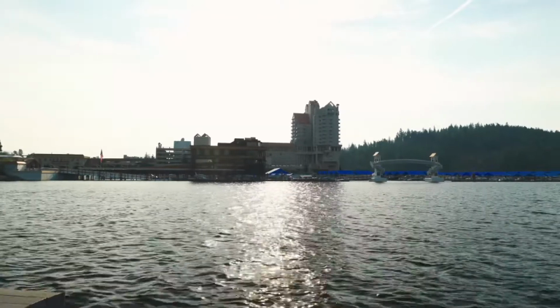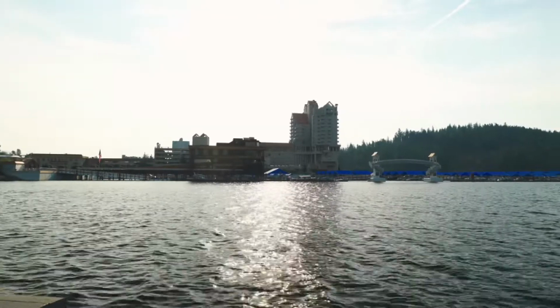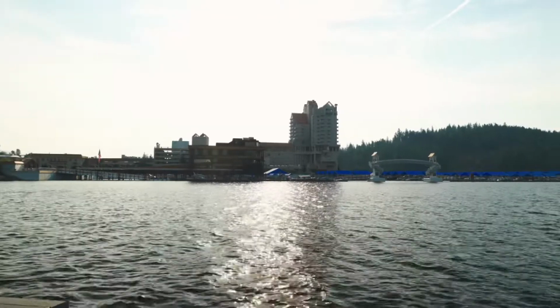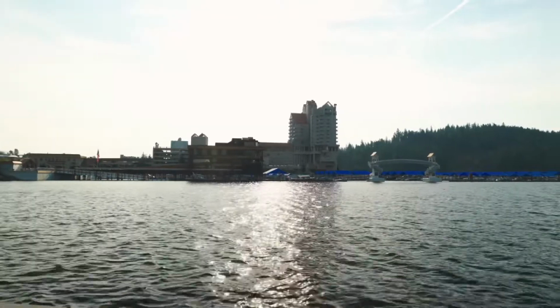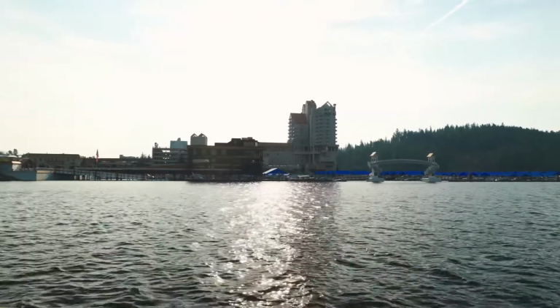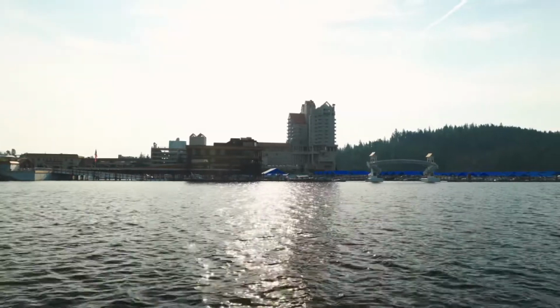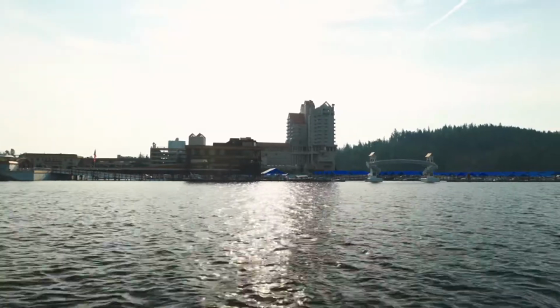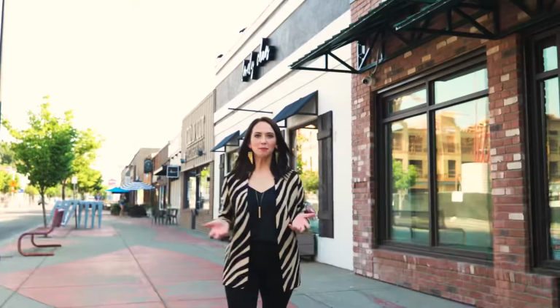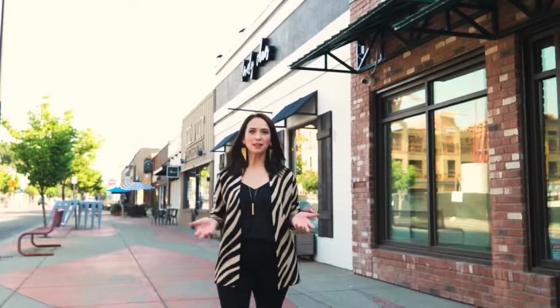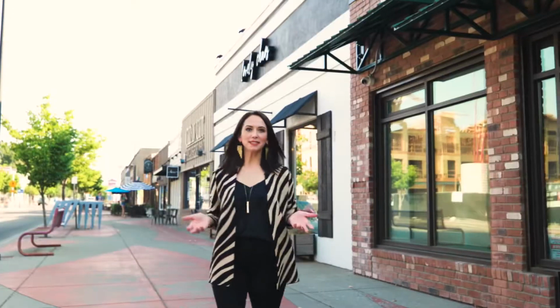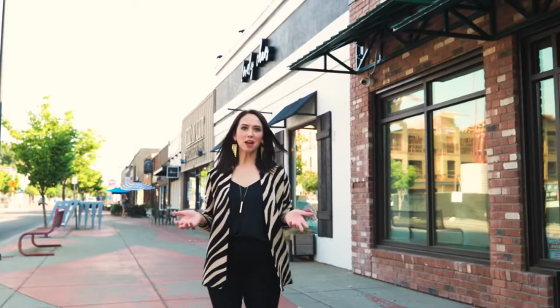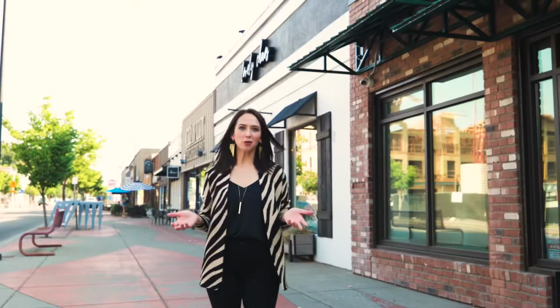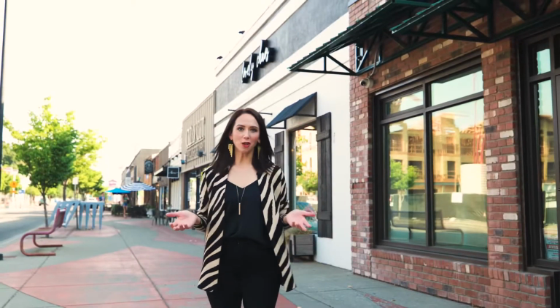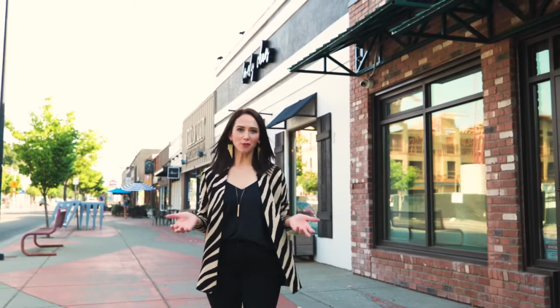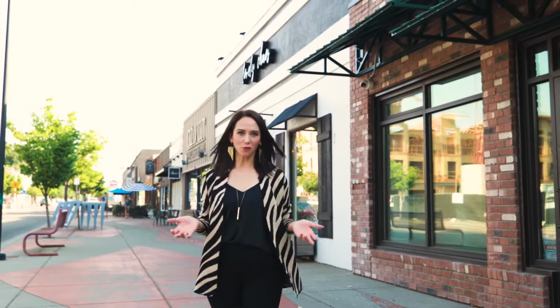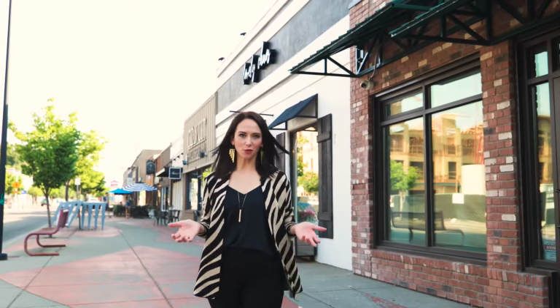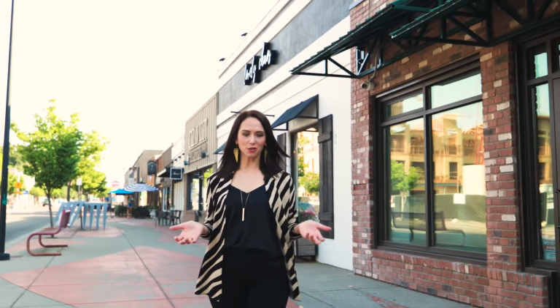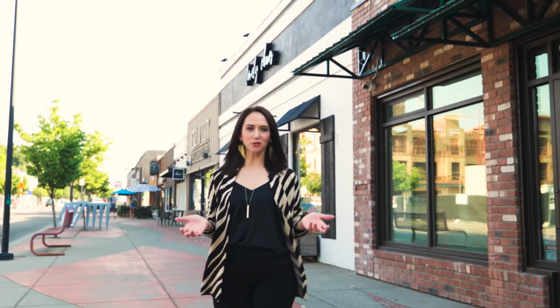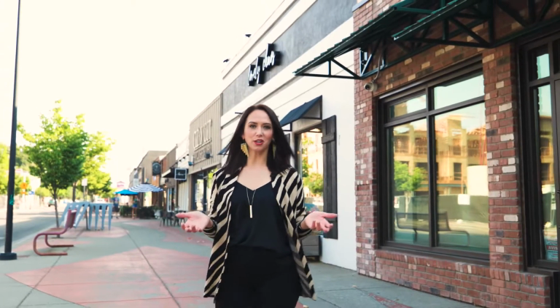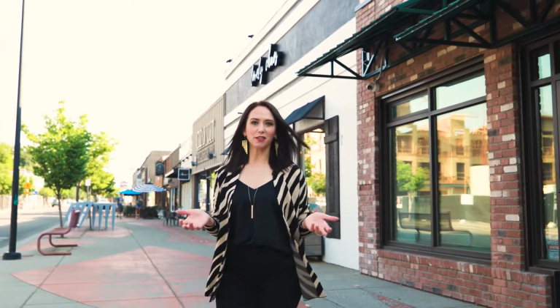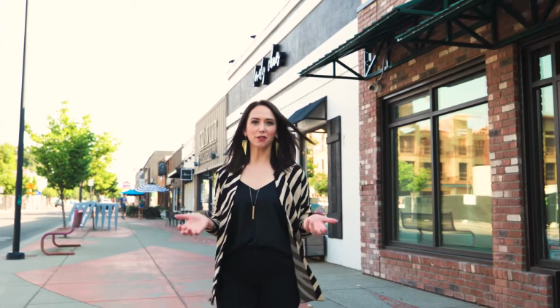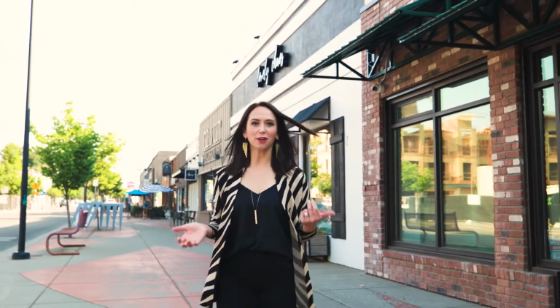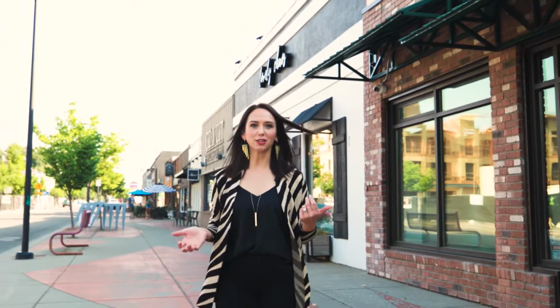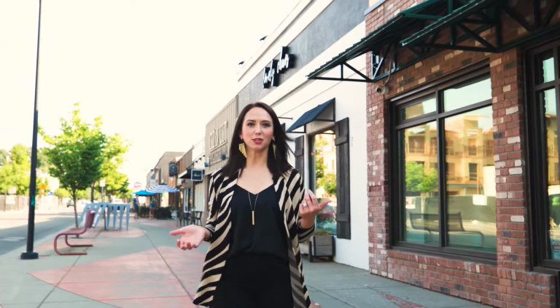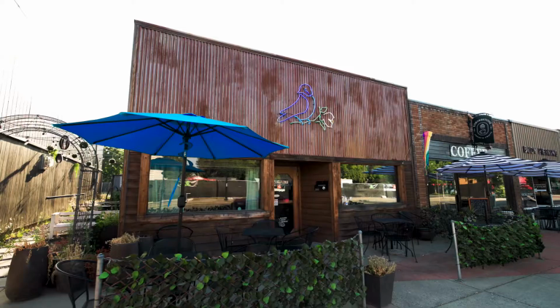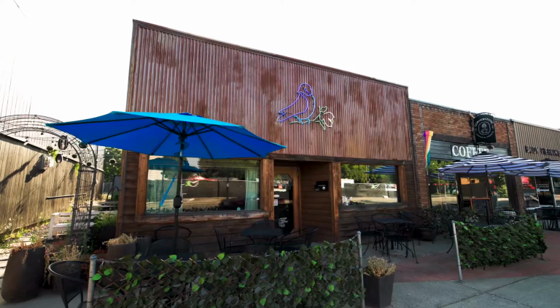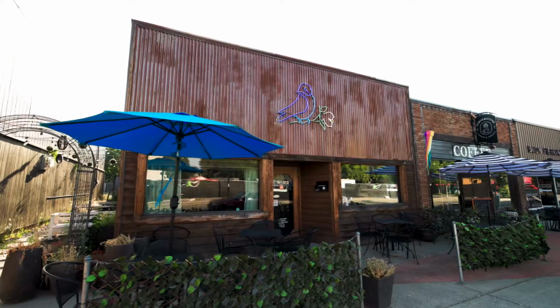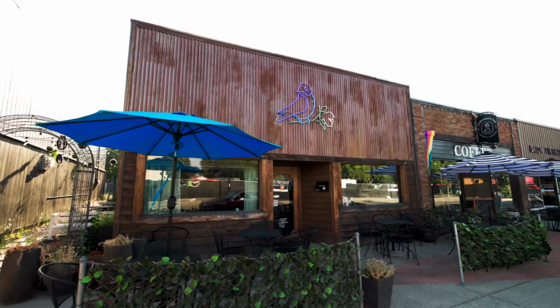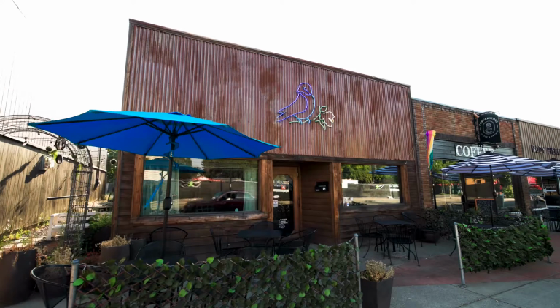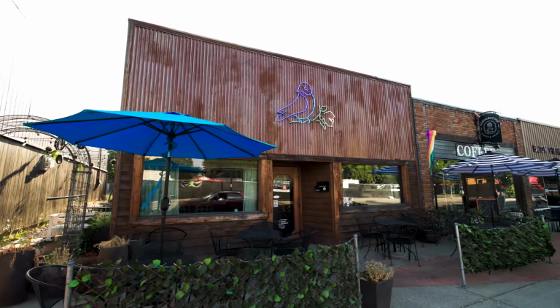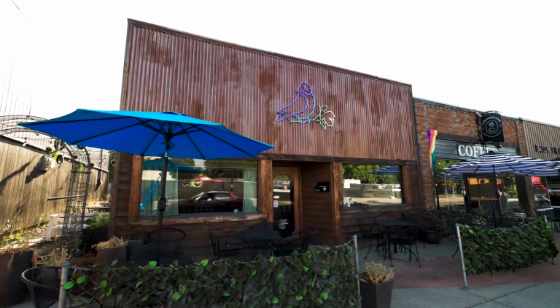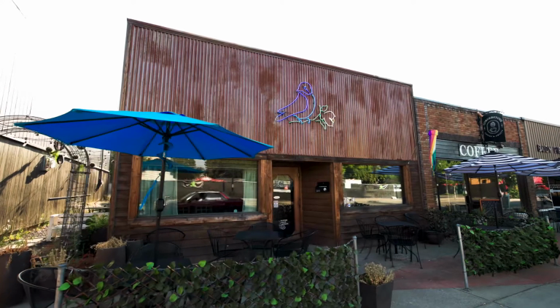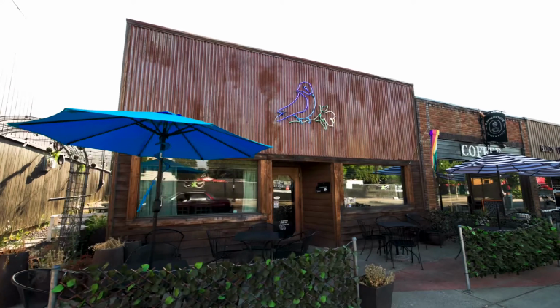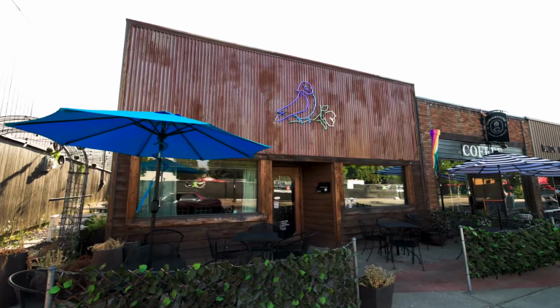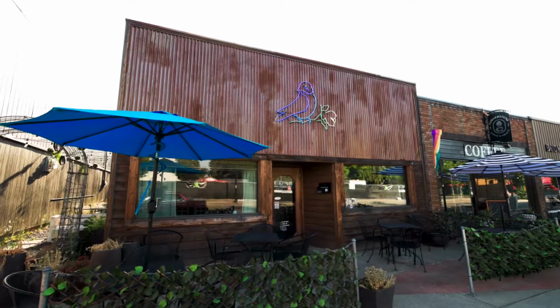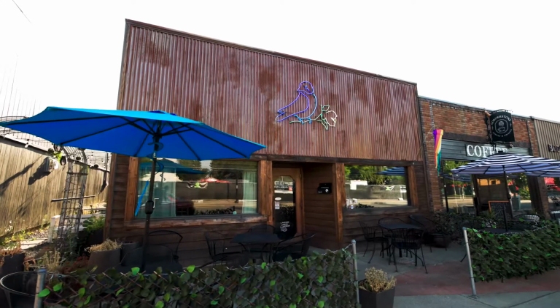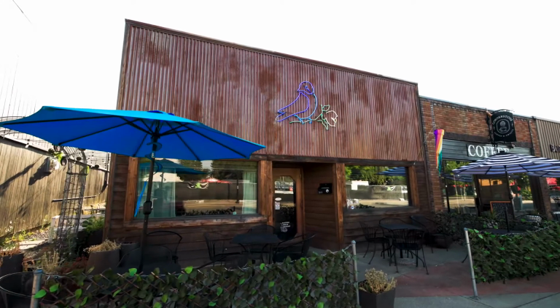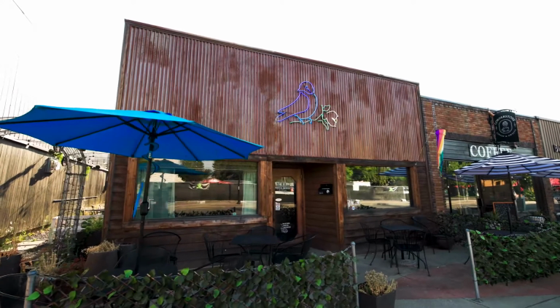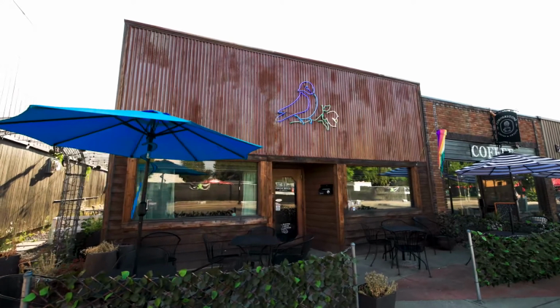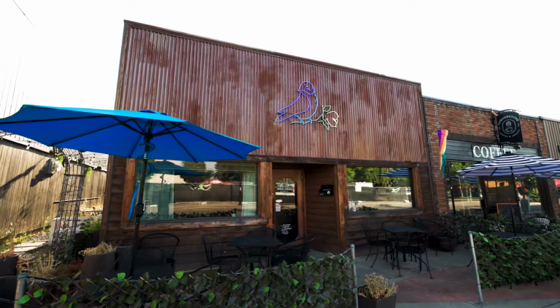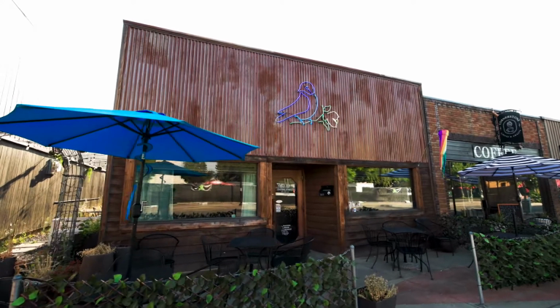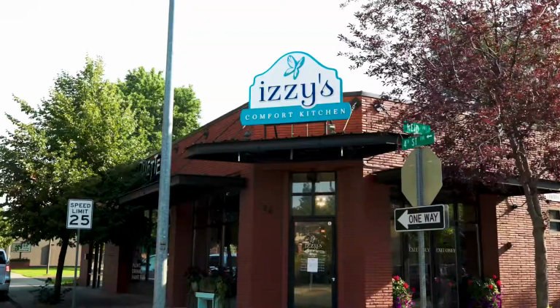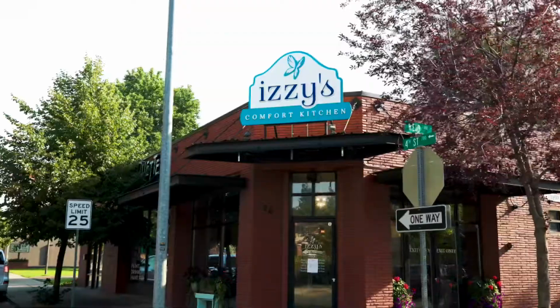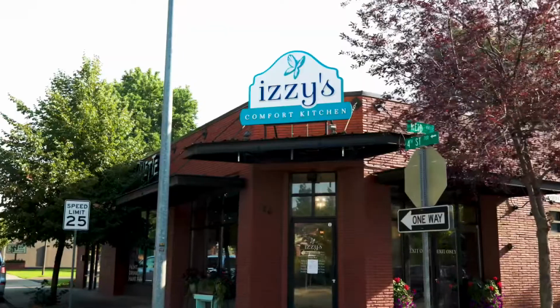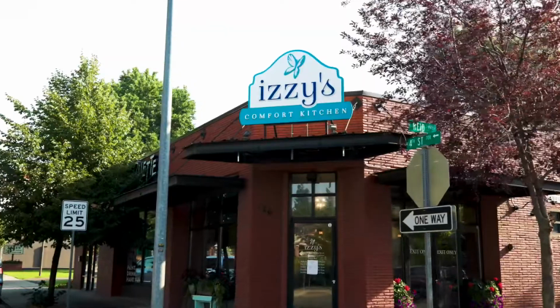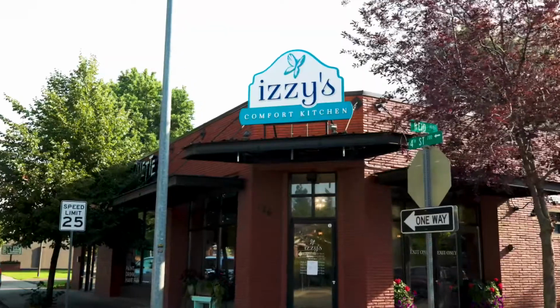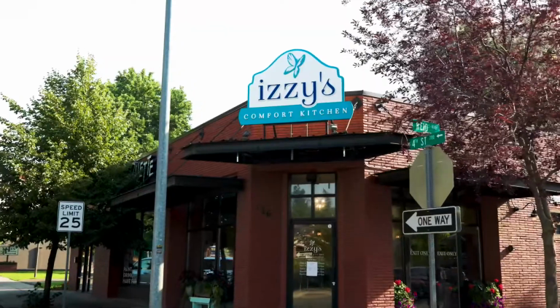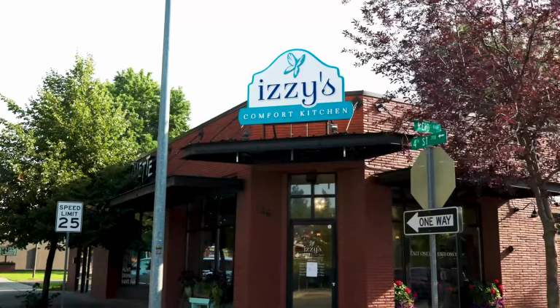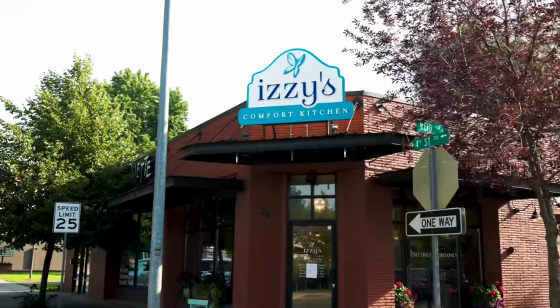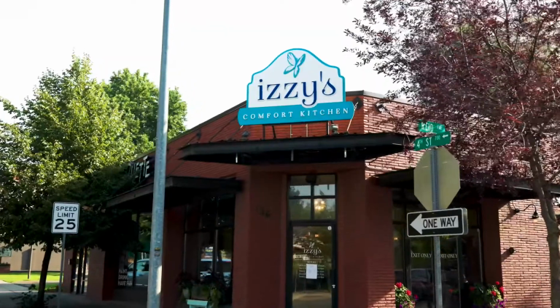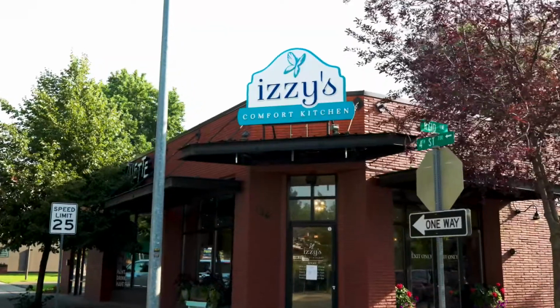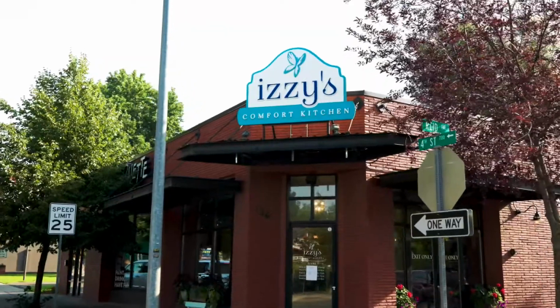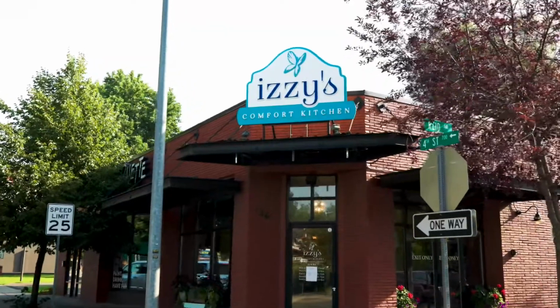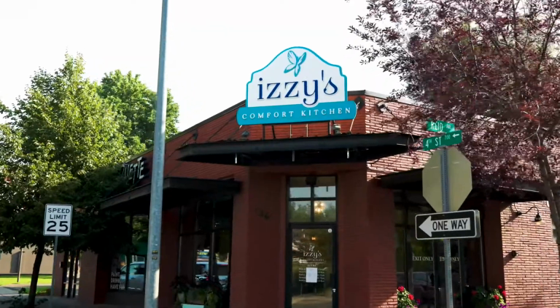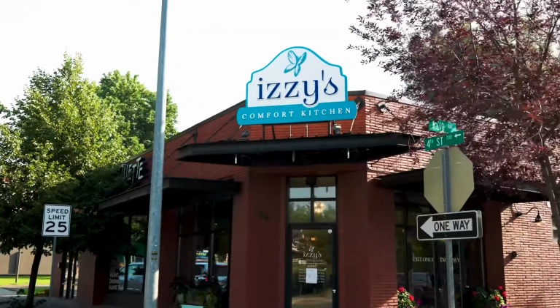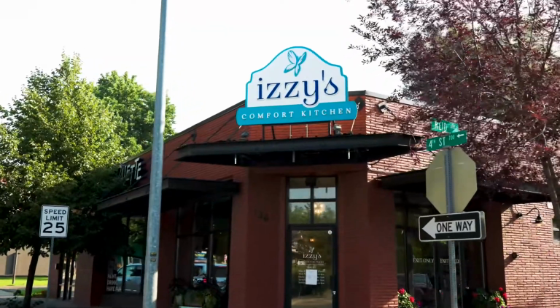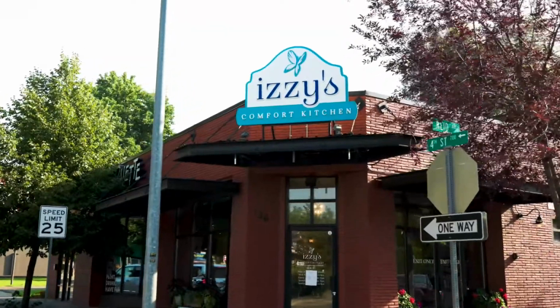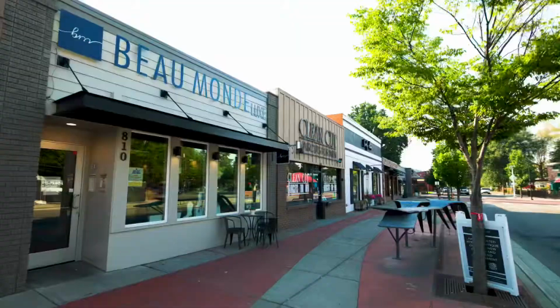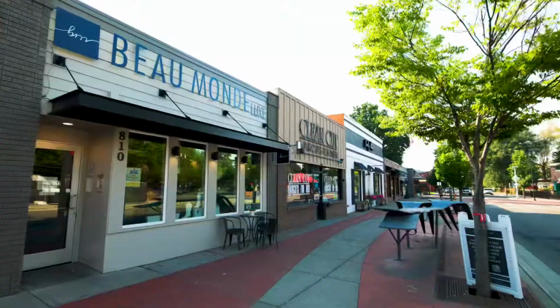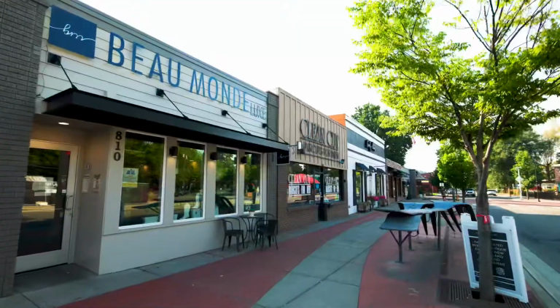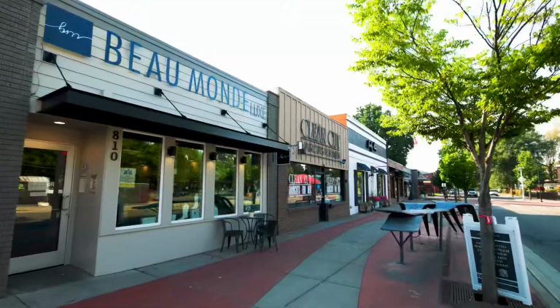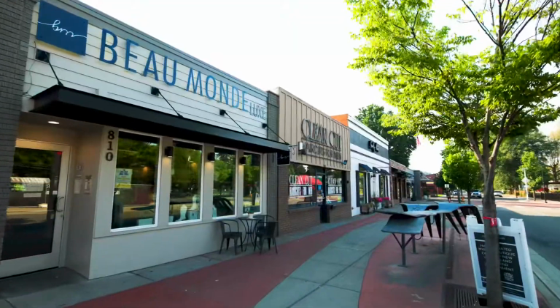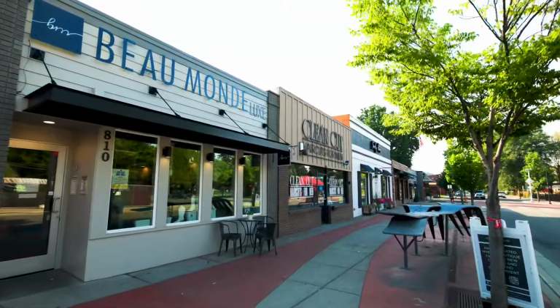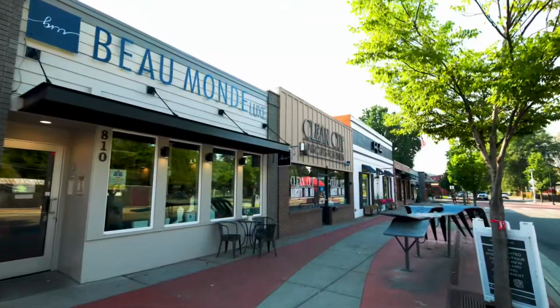Here in Midtown on 4th Street there are some really cool little shopping areas and also some amazing restaurants.